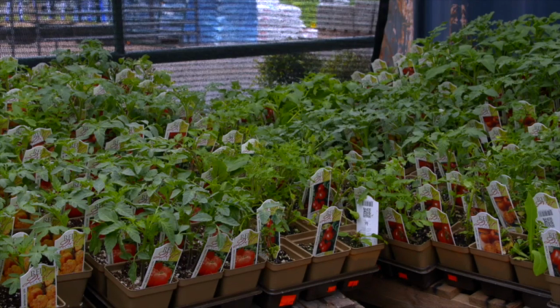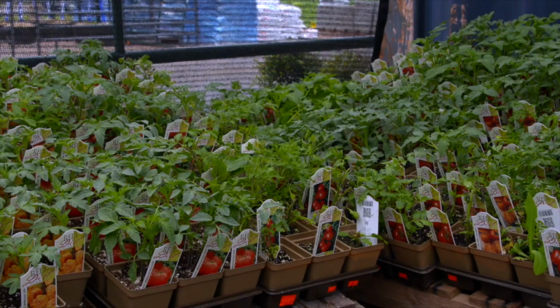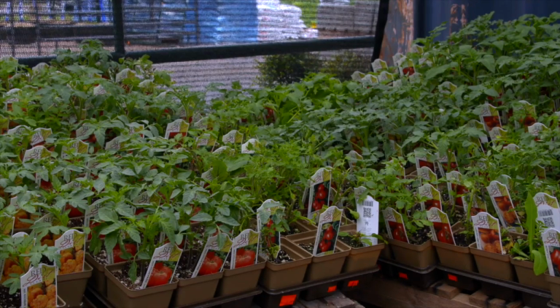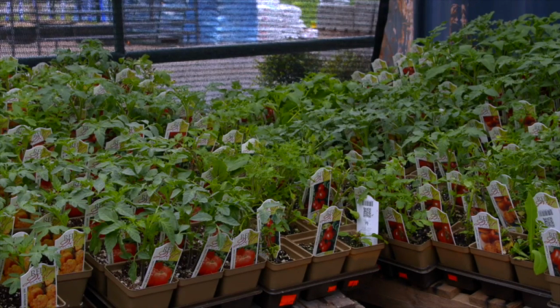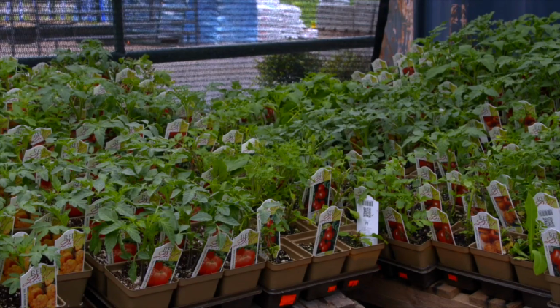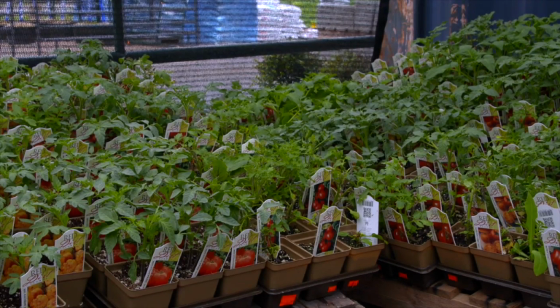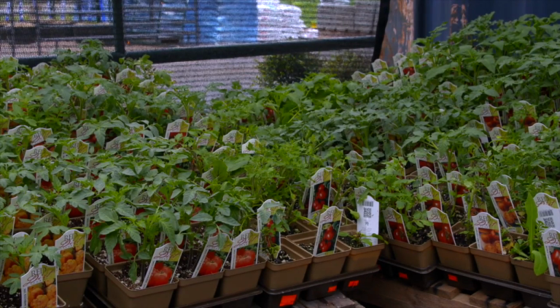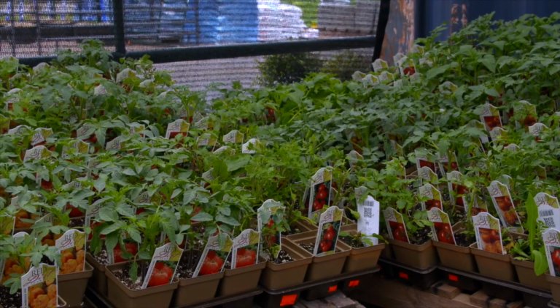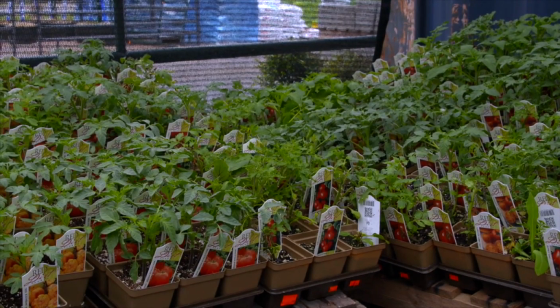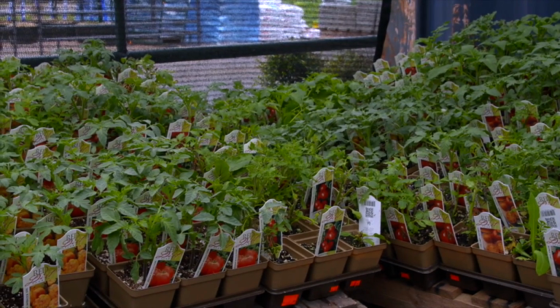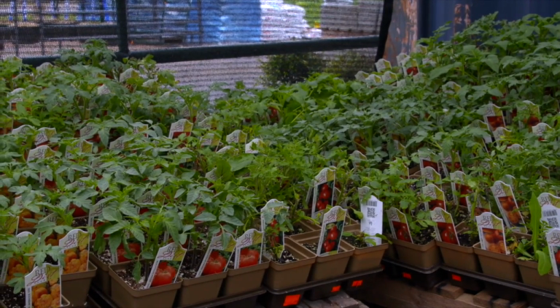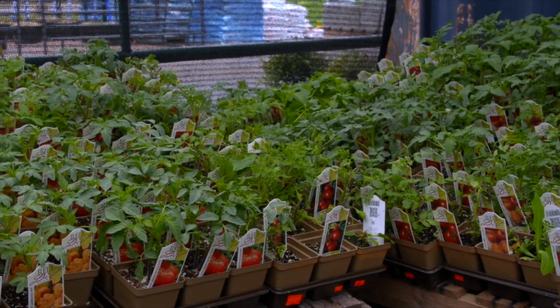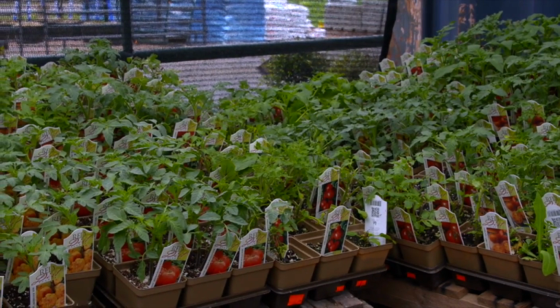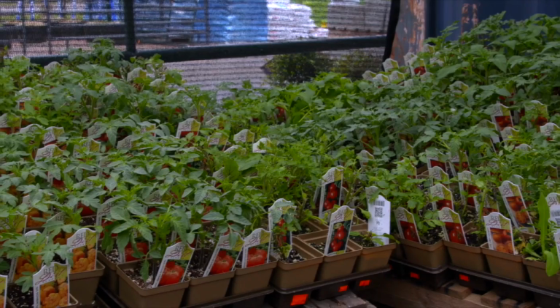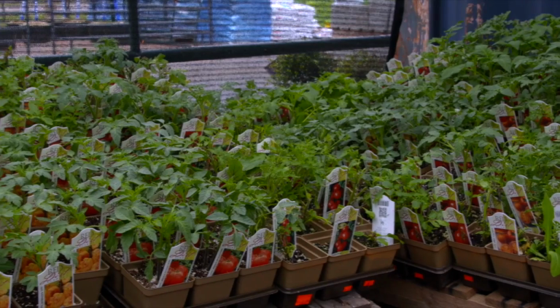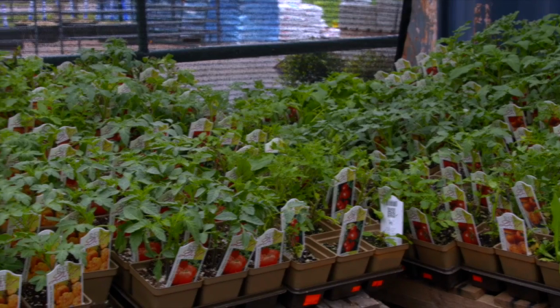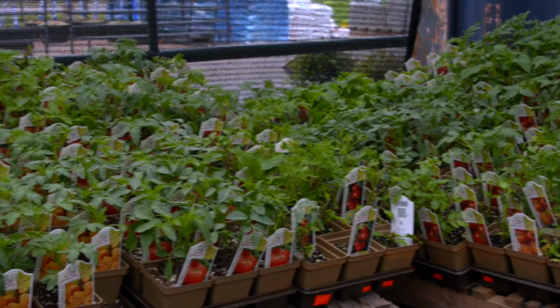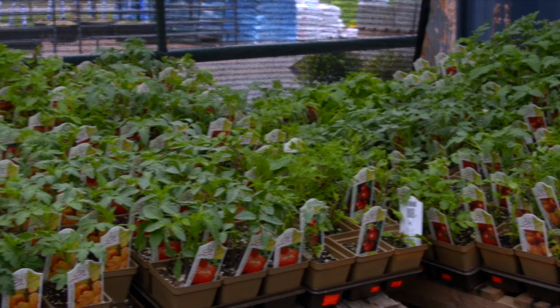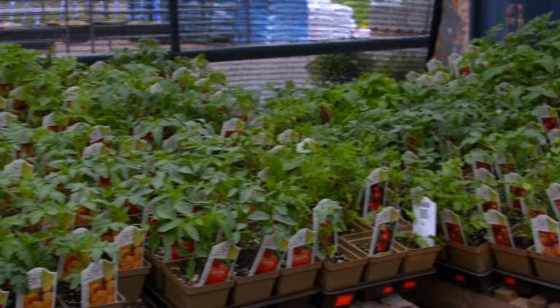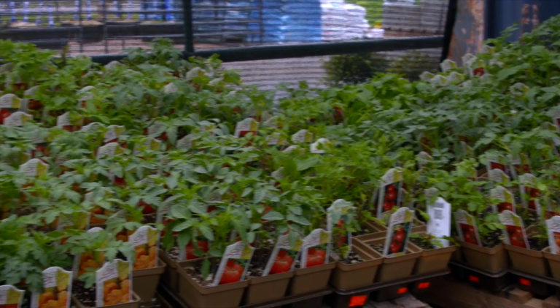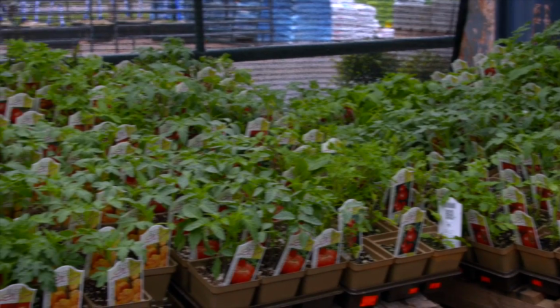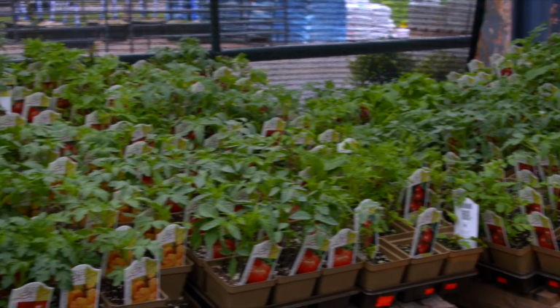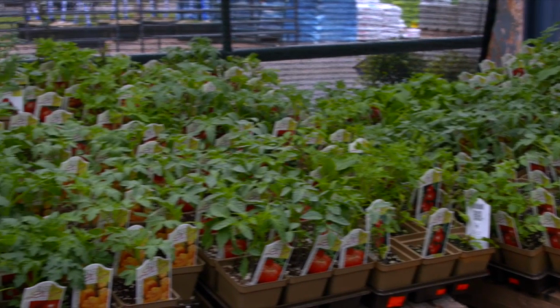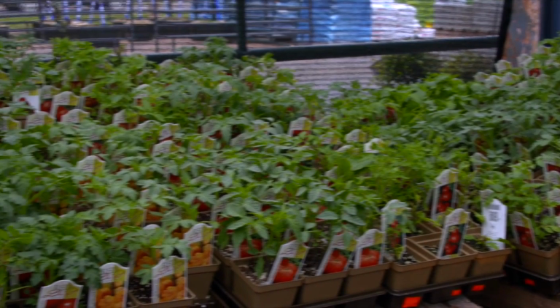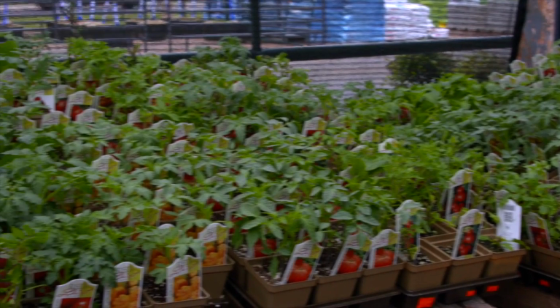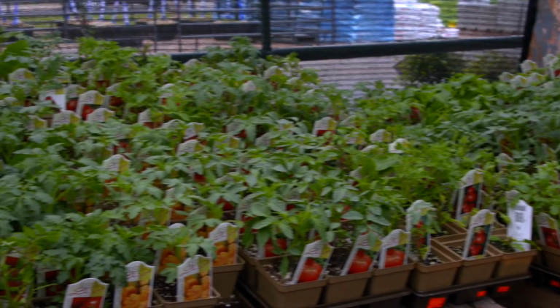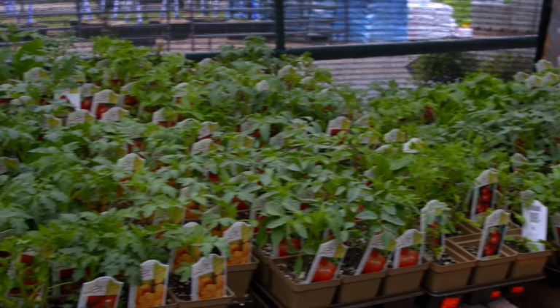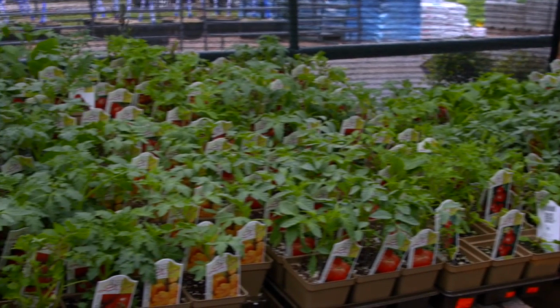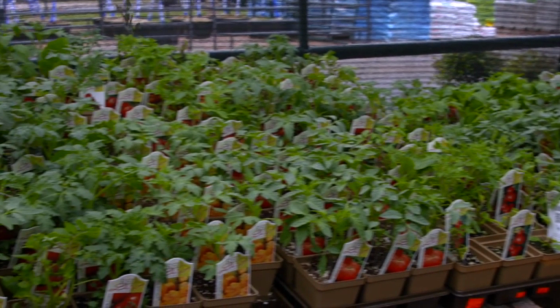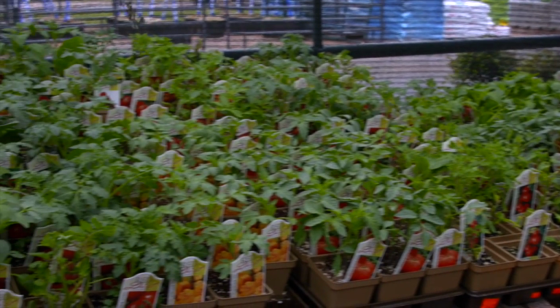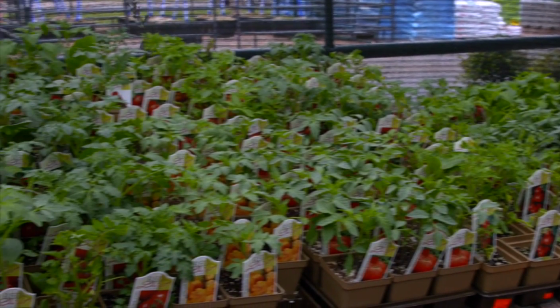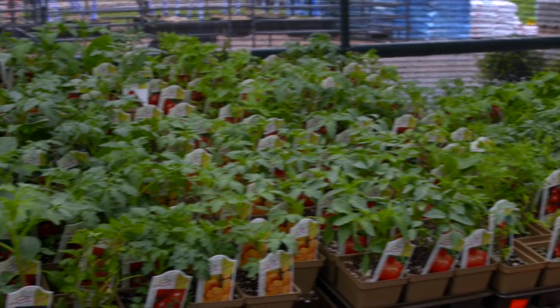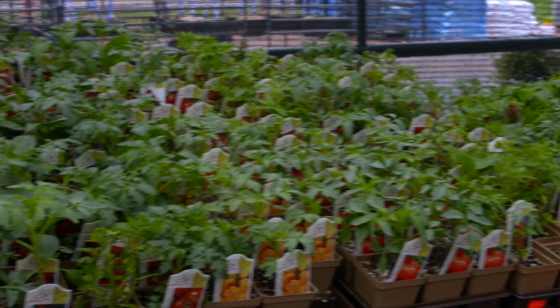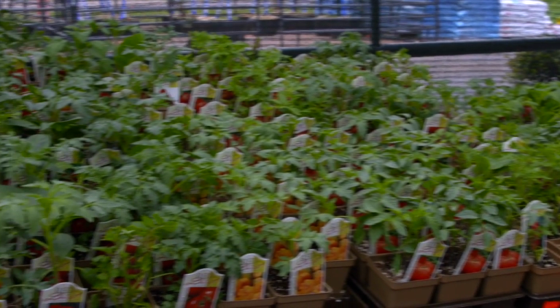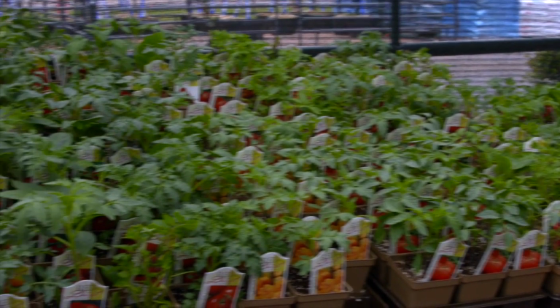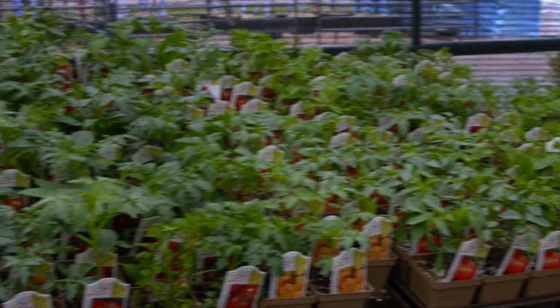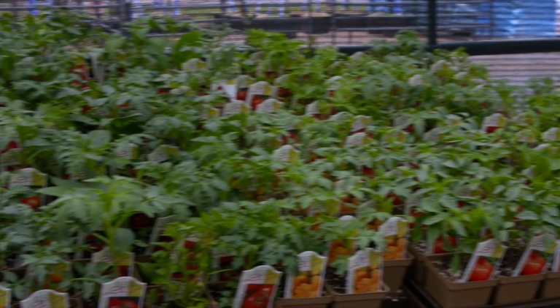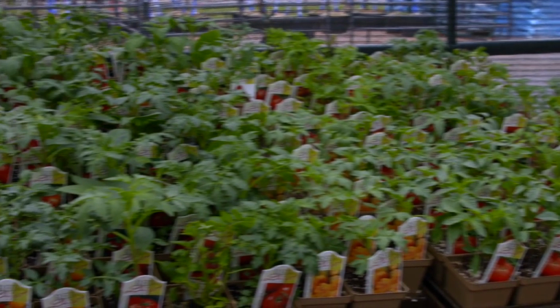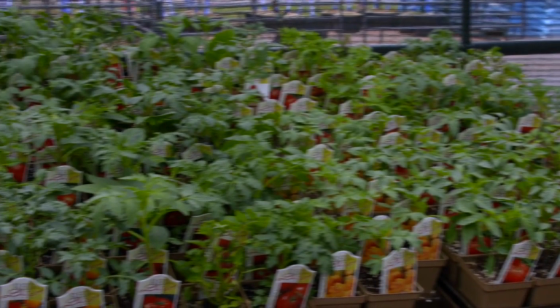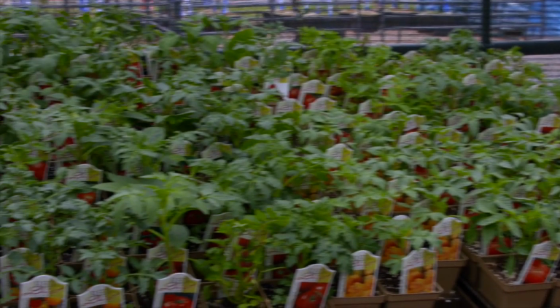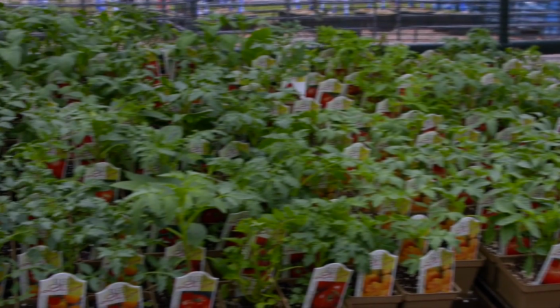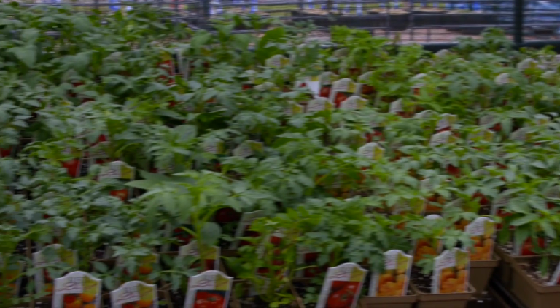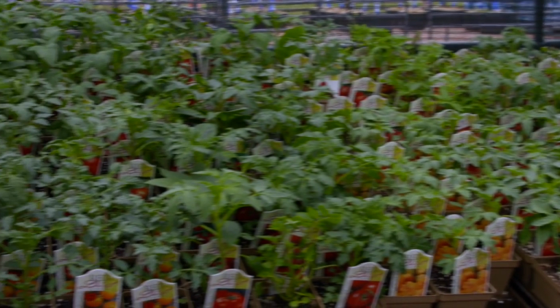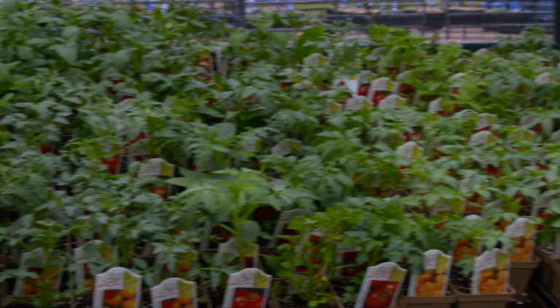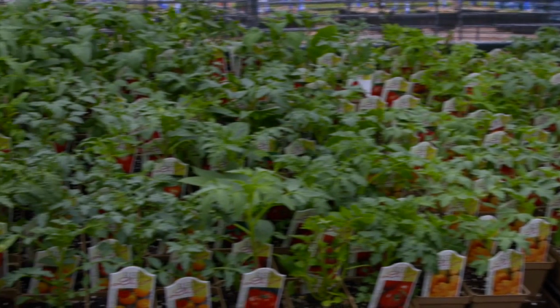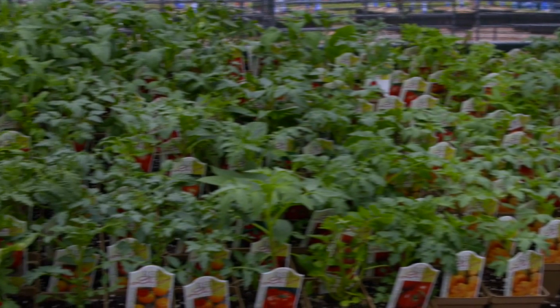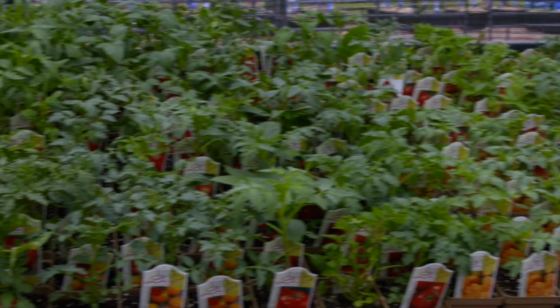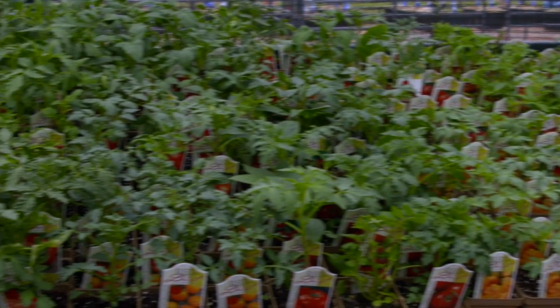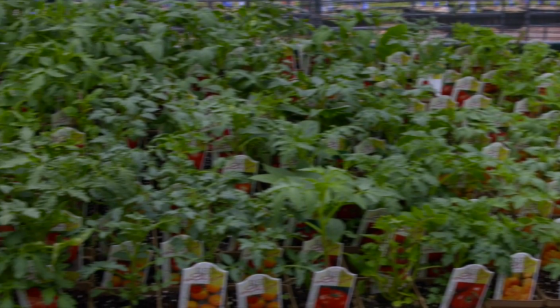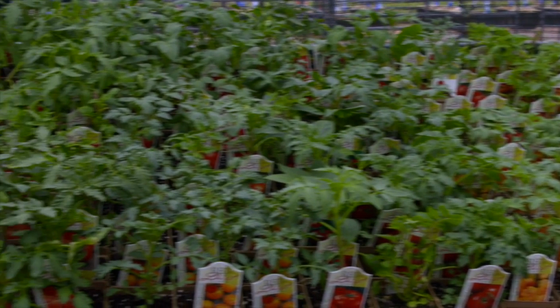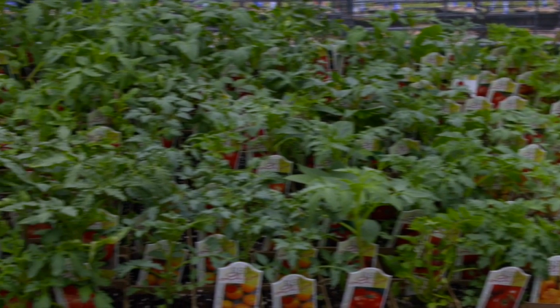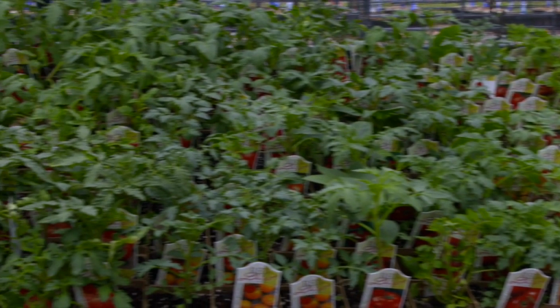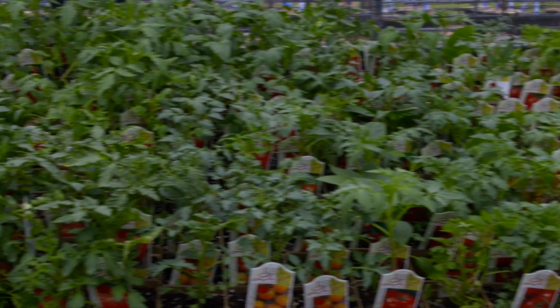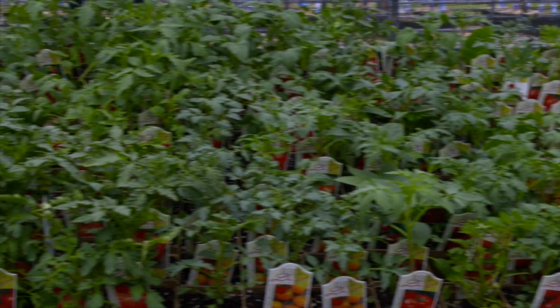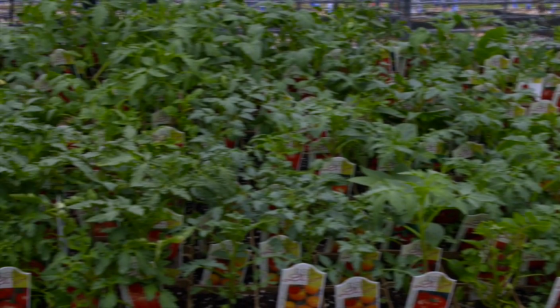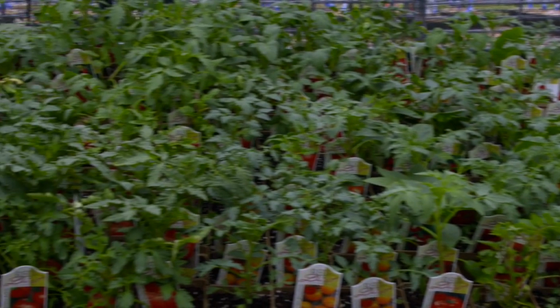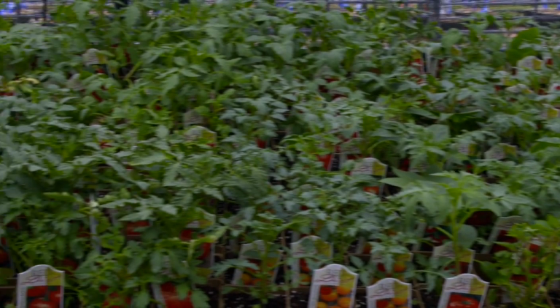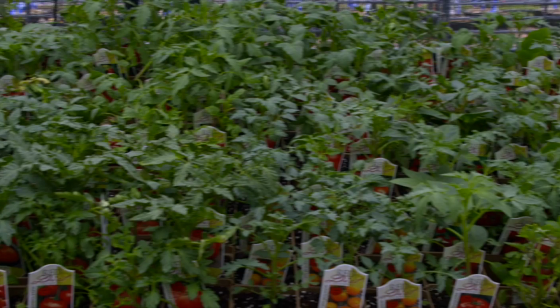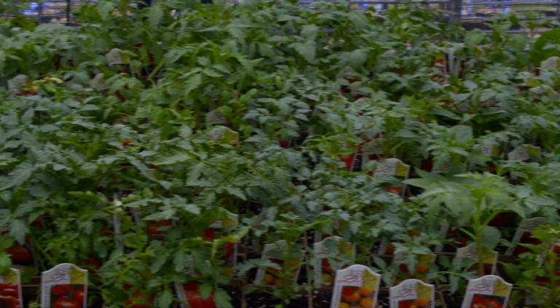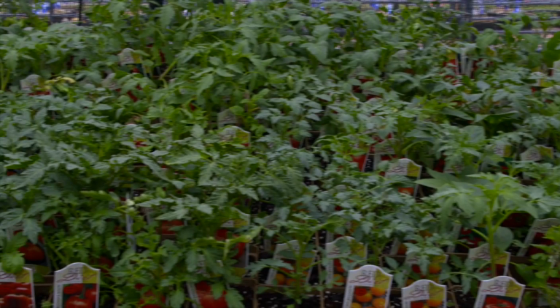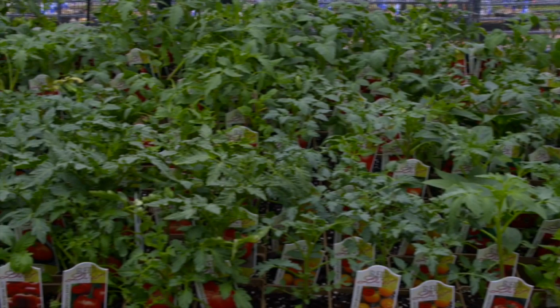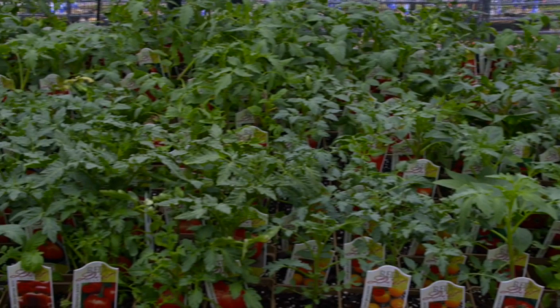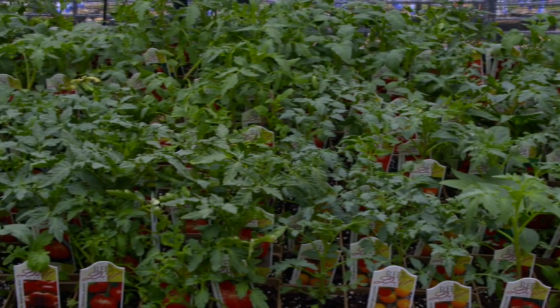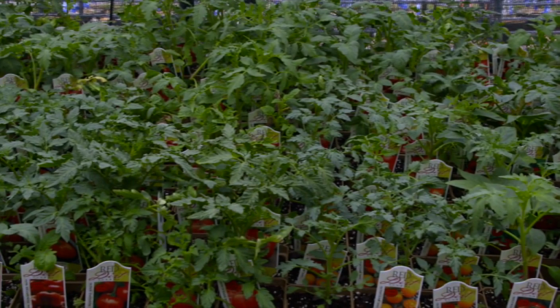Now keep in mind, when you have more fruit you're going to have more labor having to pick those off, but they're a nice colorful addition to any summer salad.